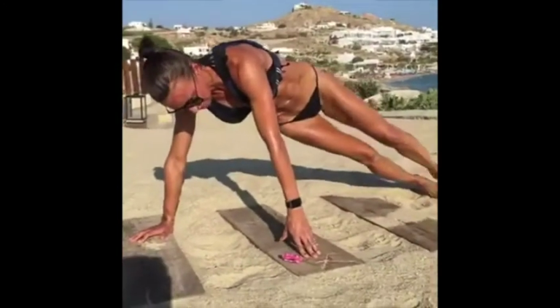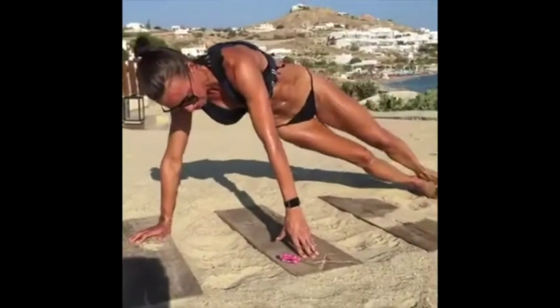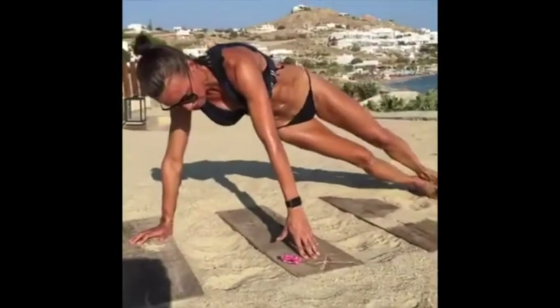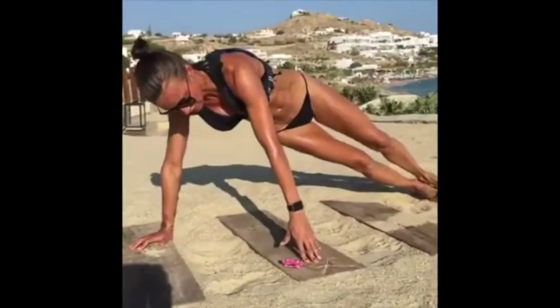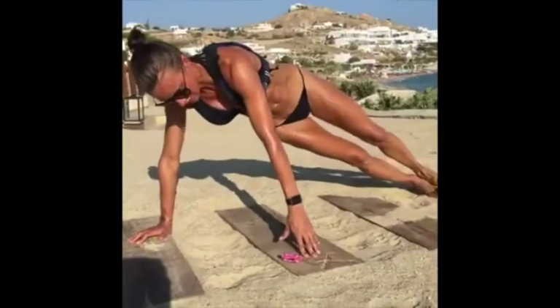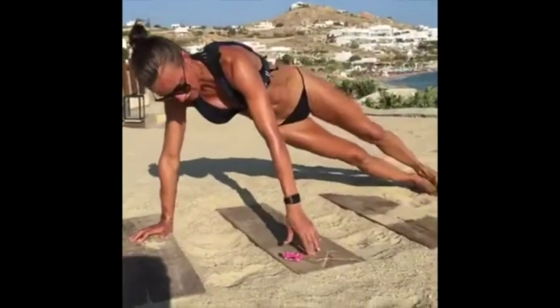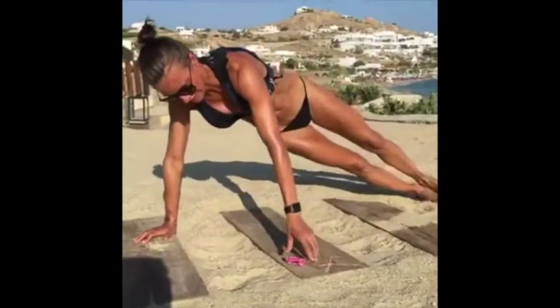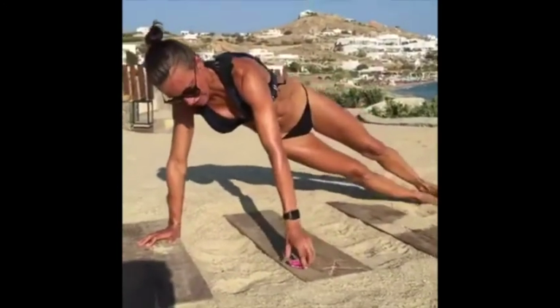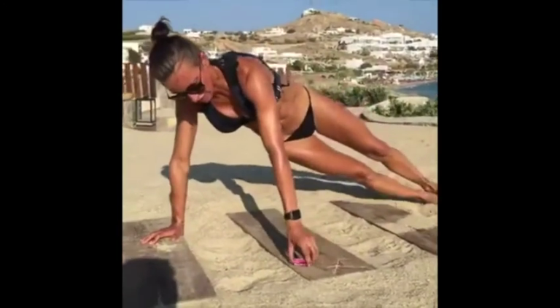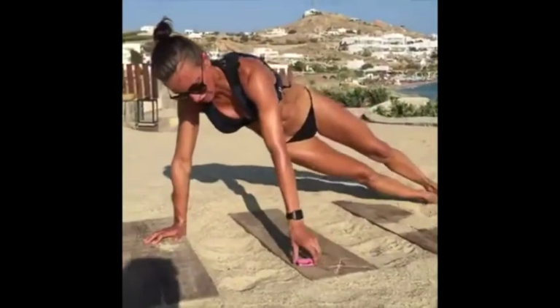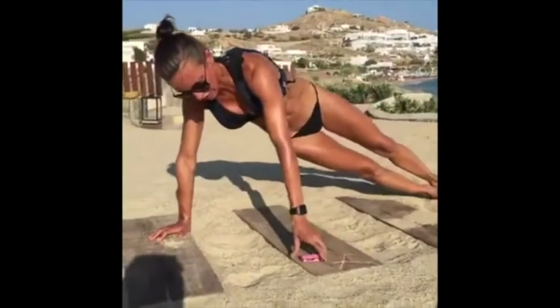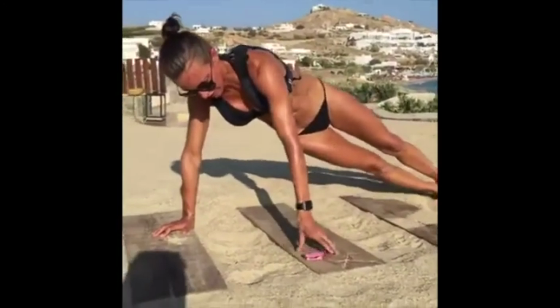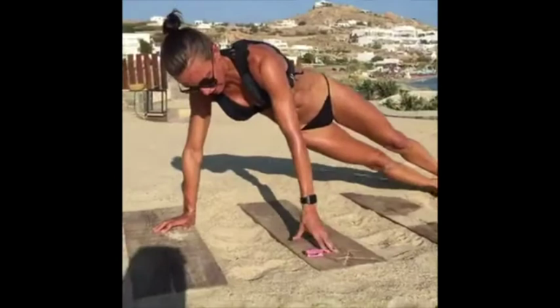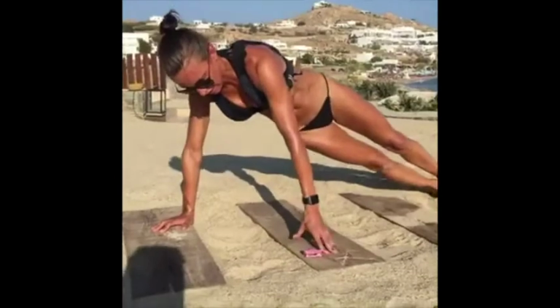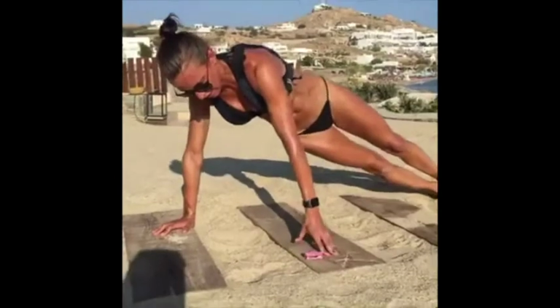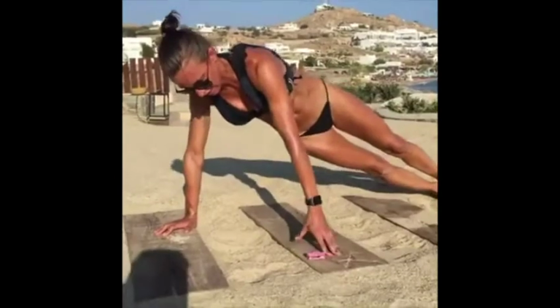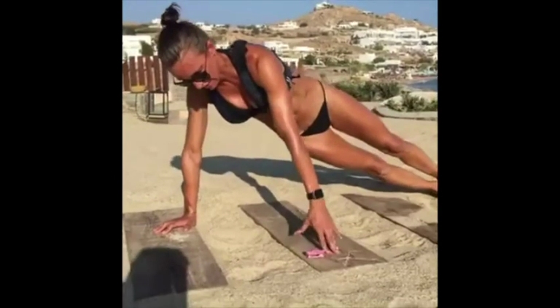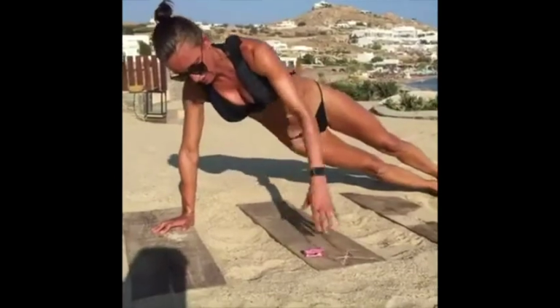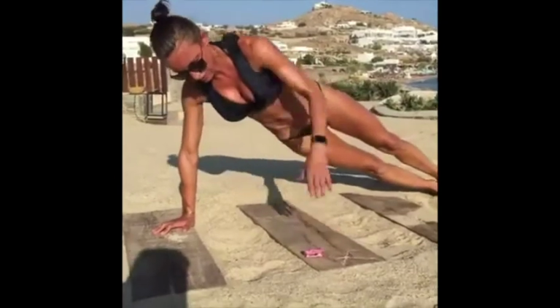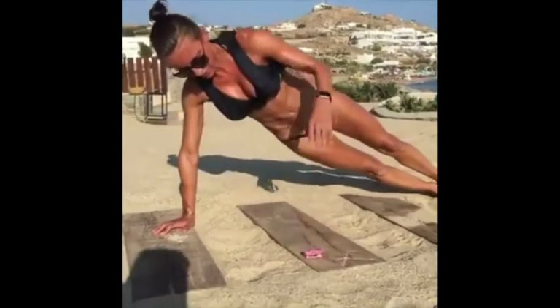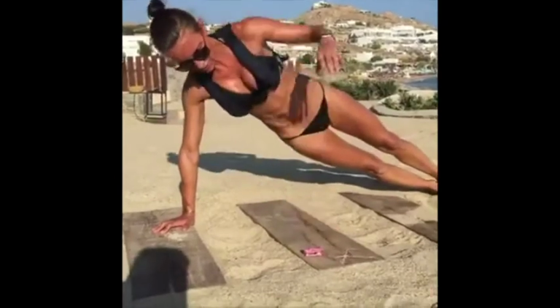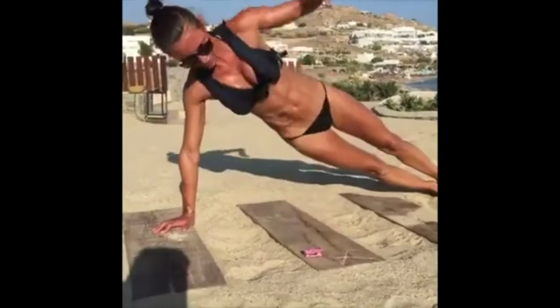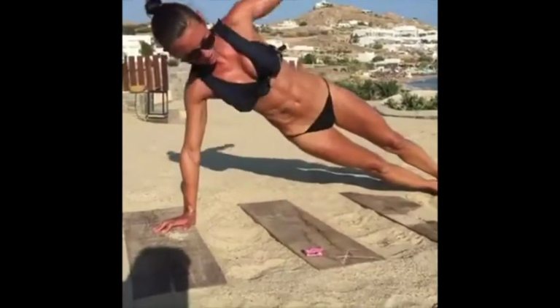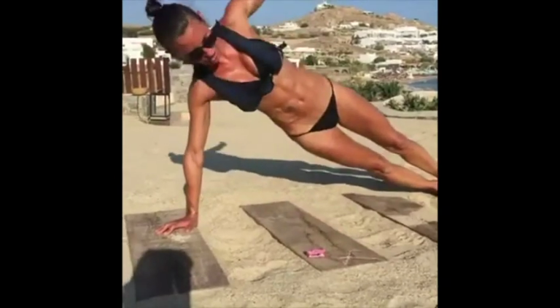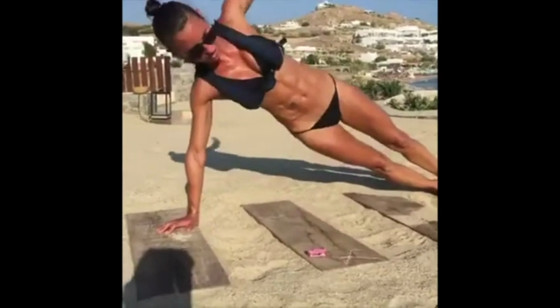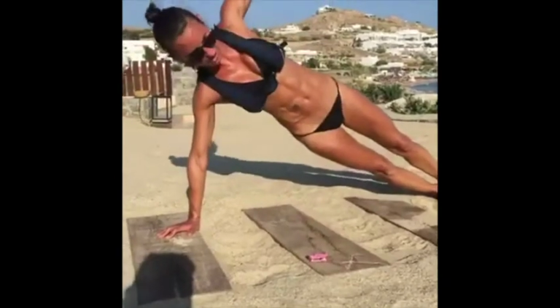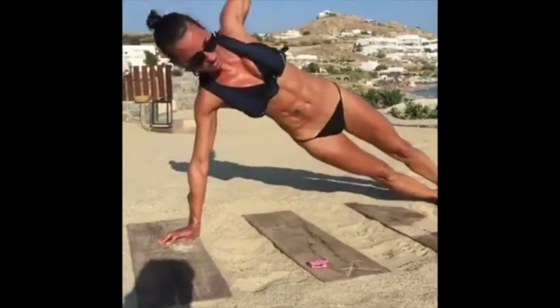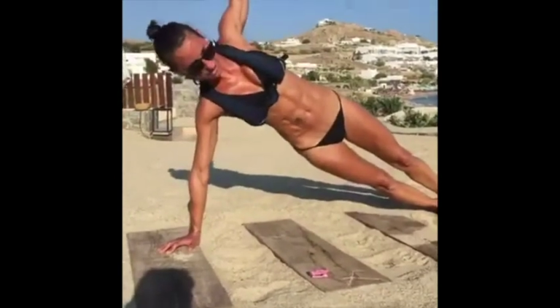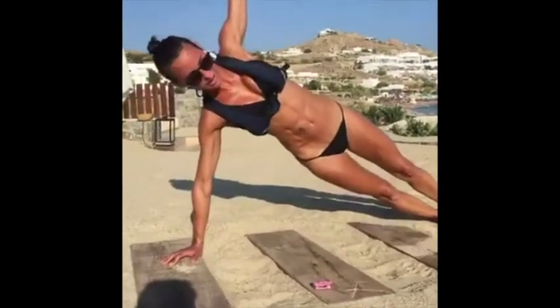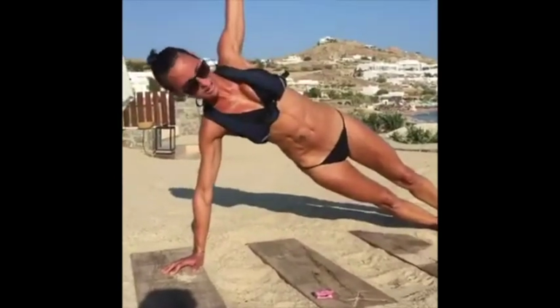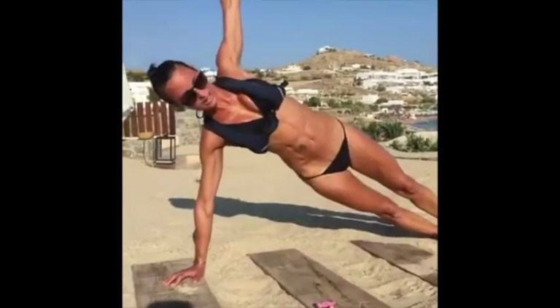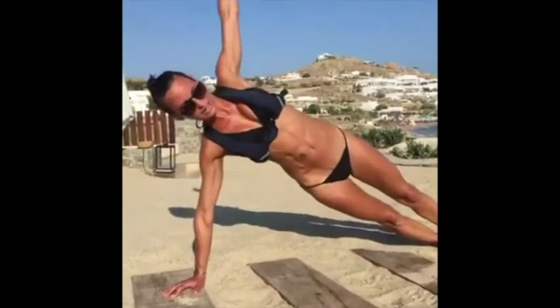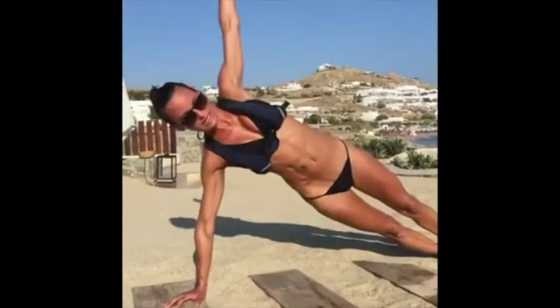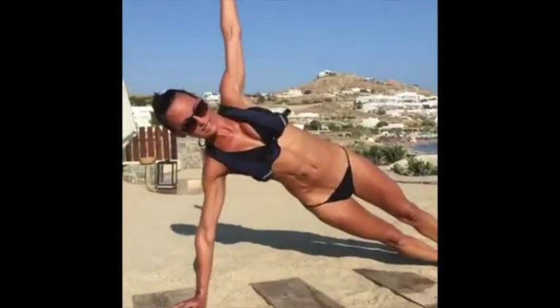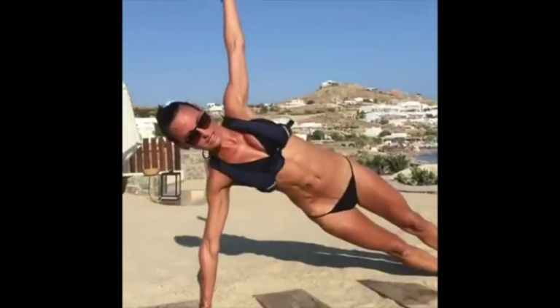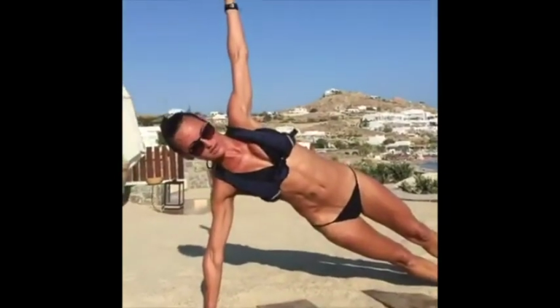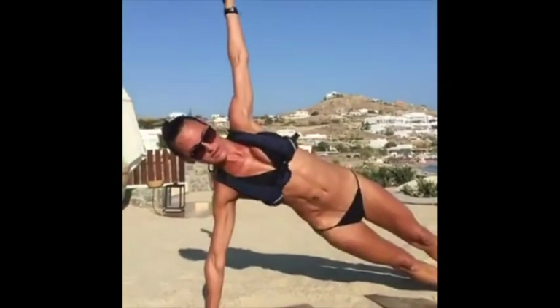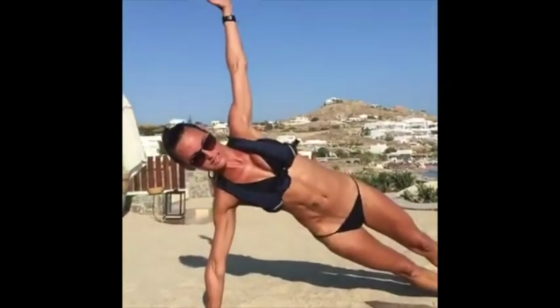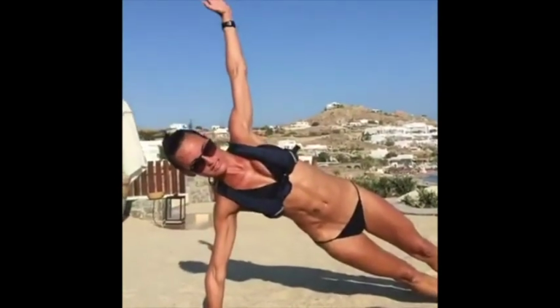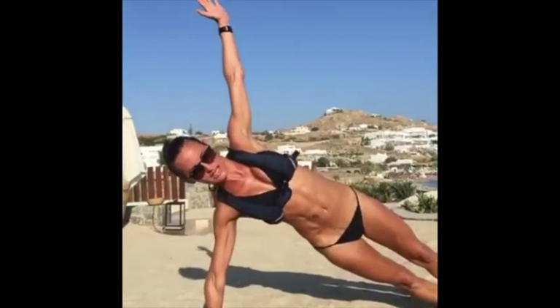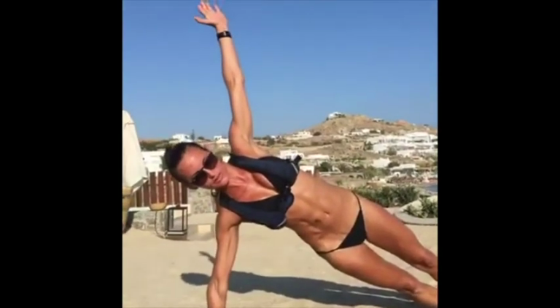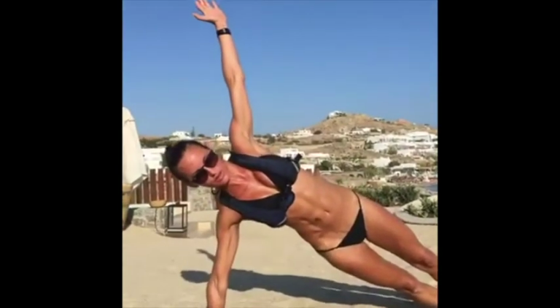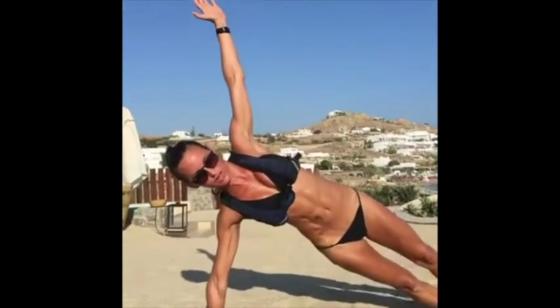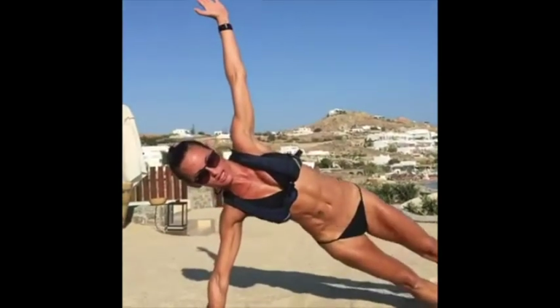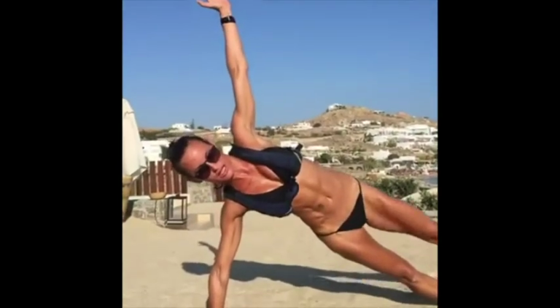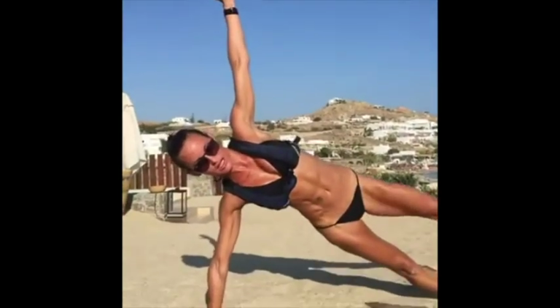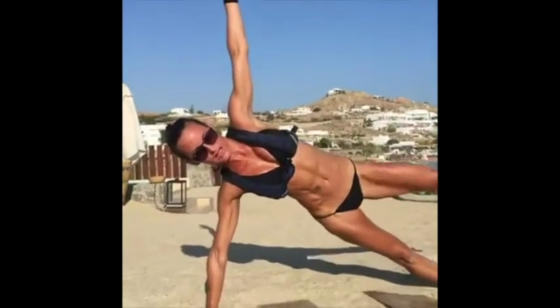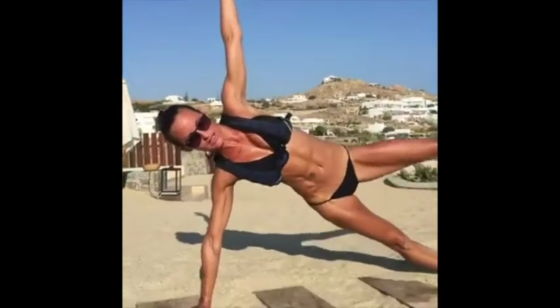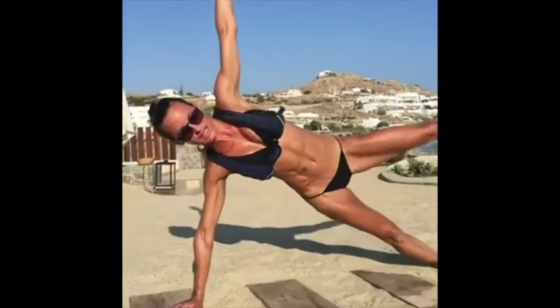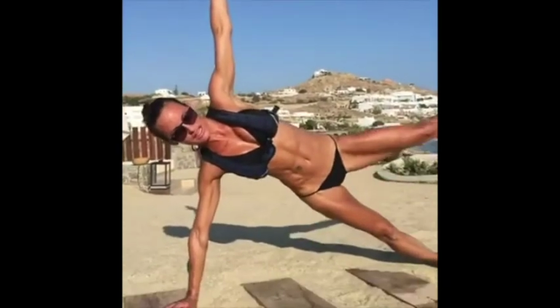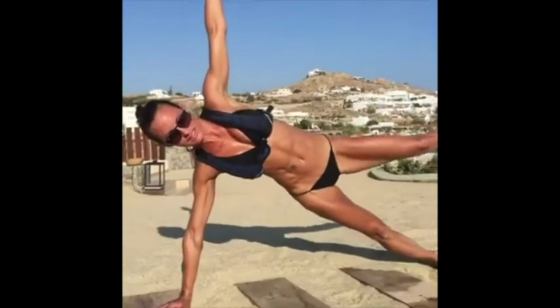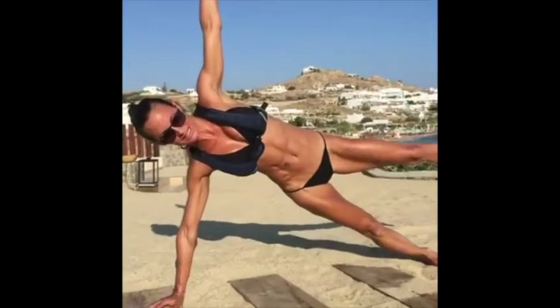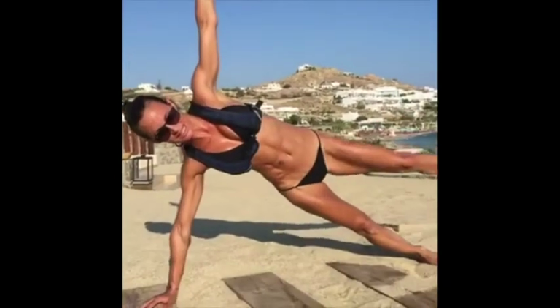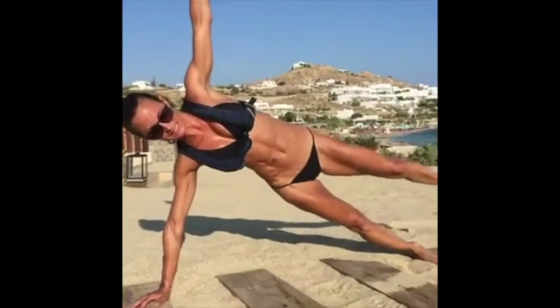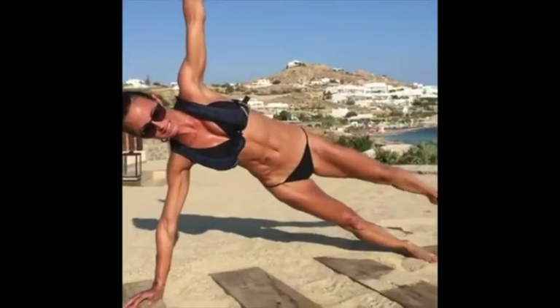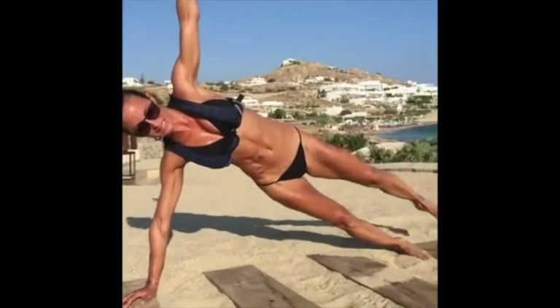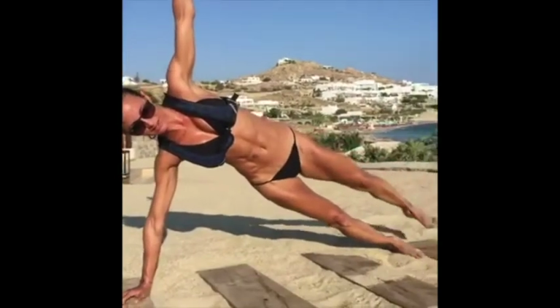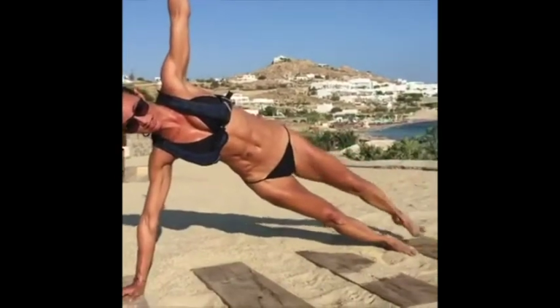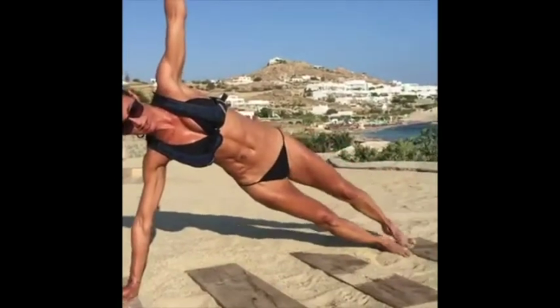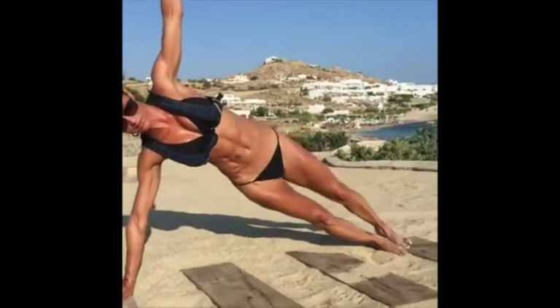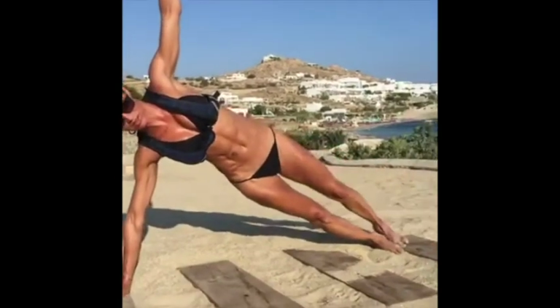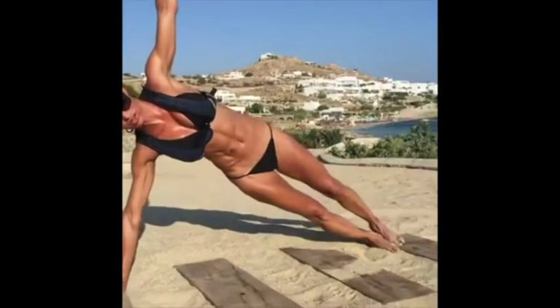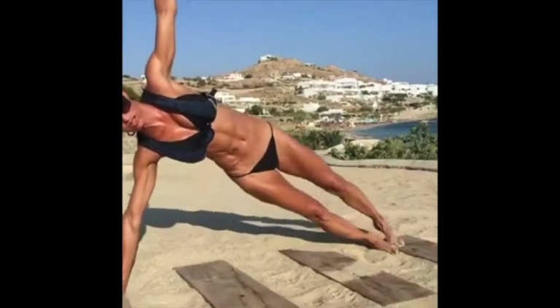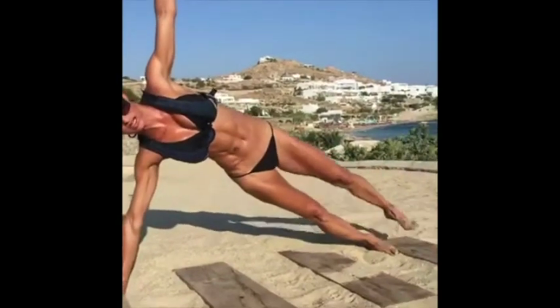Get yourself nice and level, then add the leg. Now you're going to be stronger. Let's go.